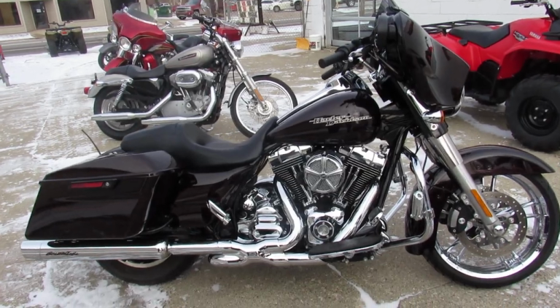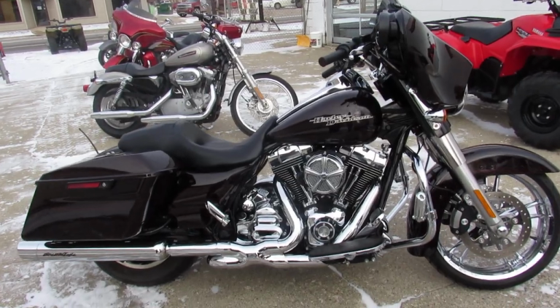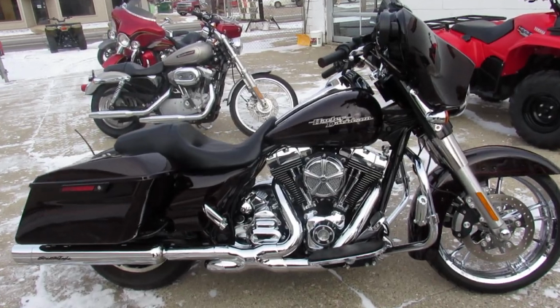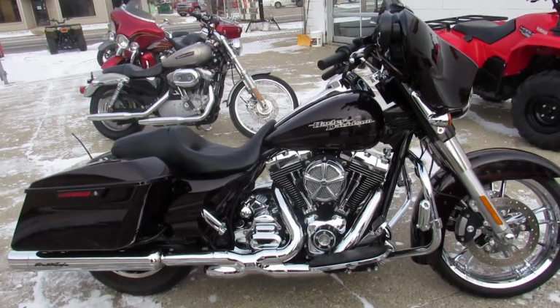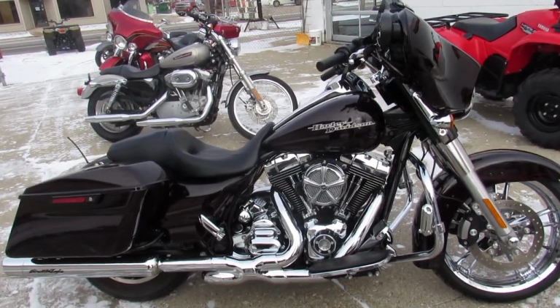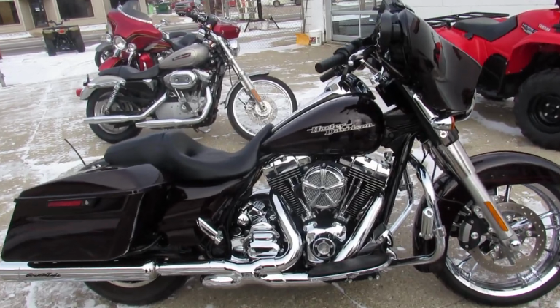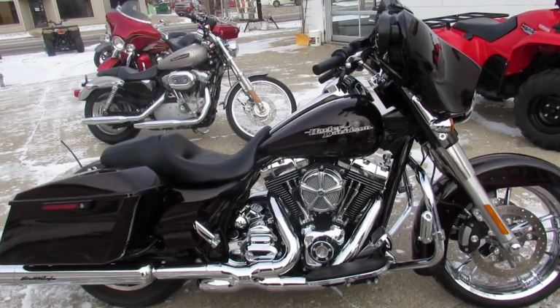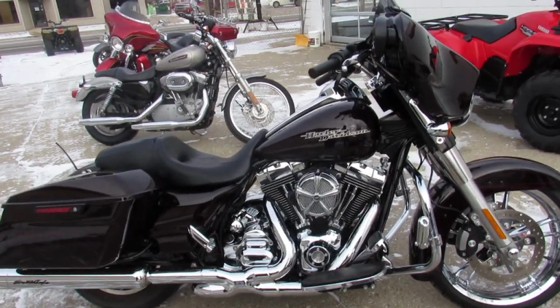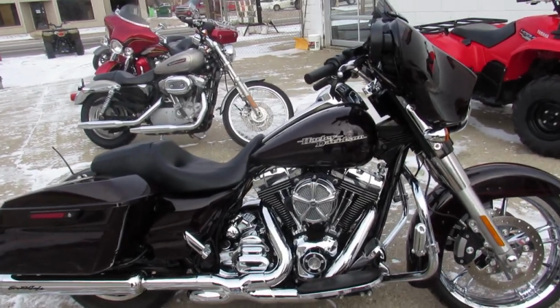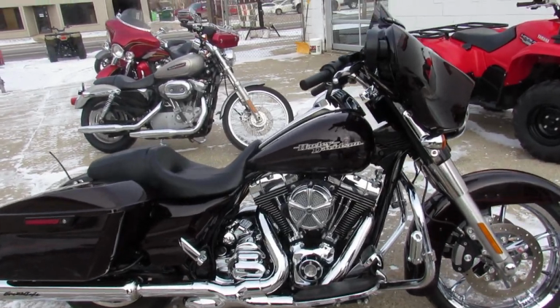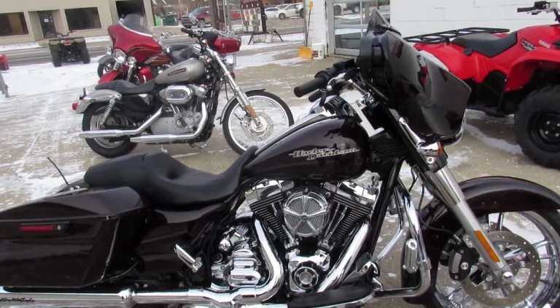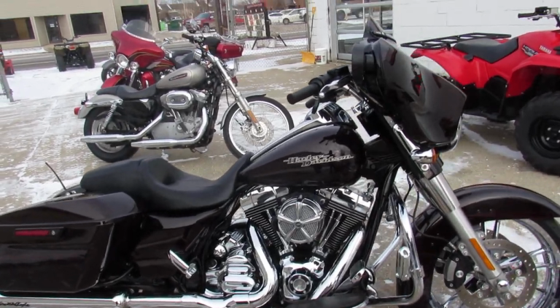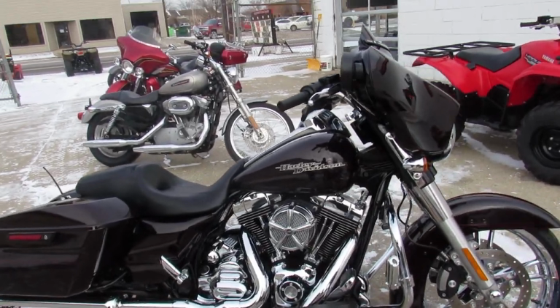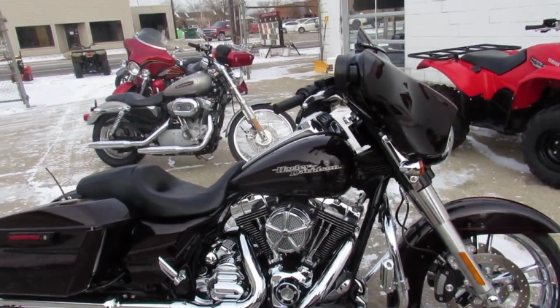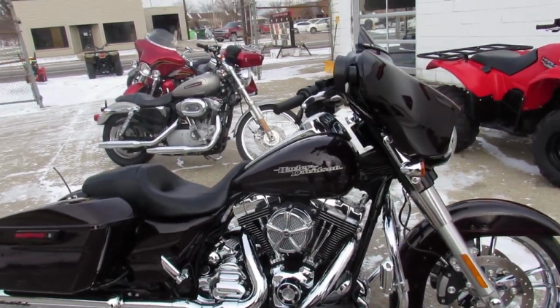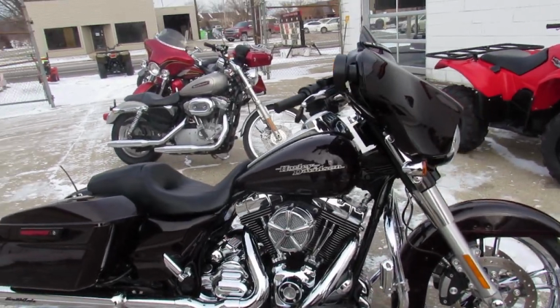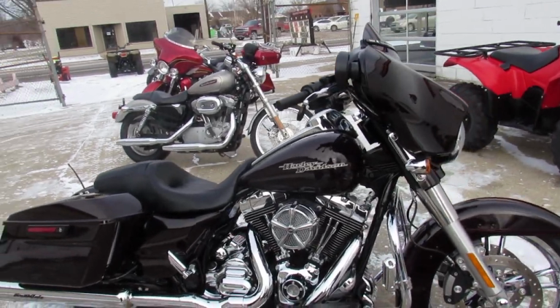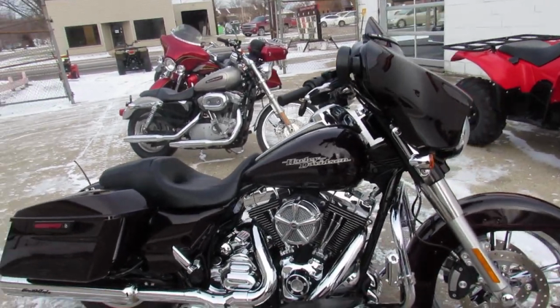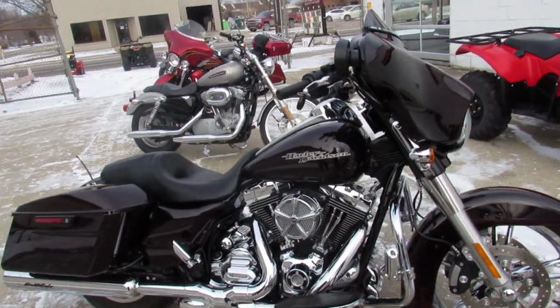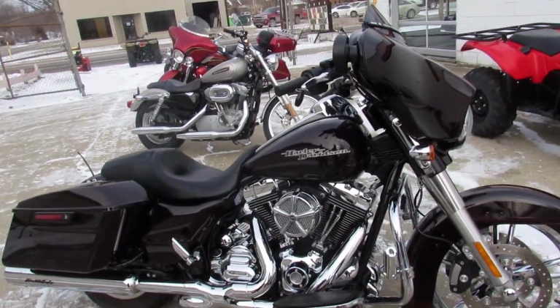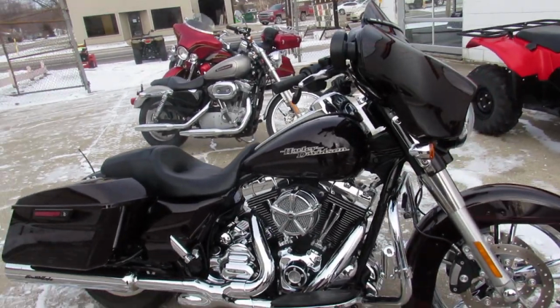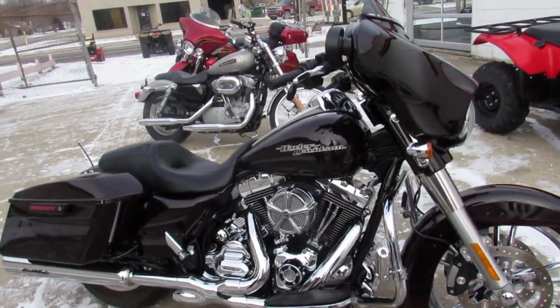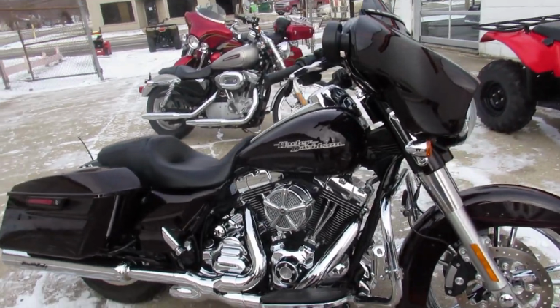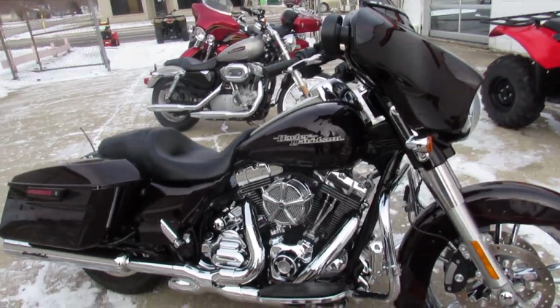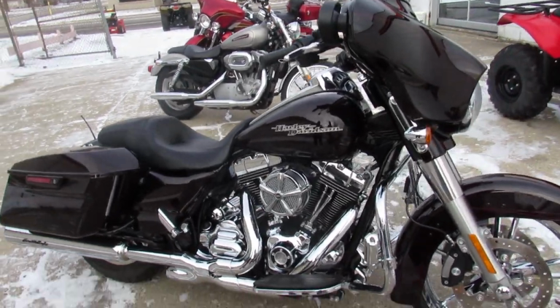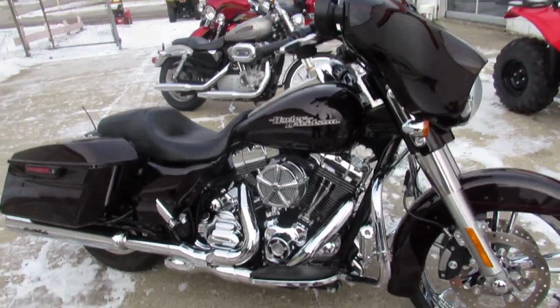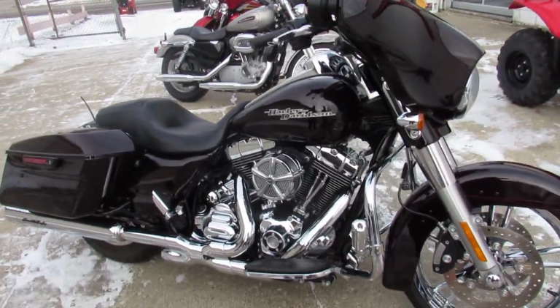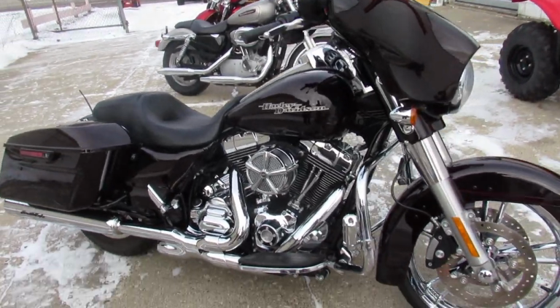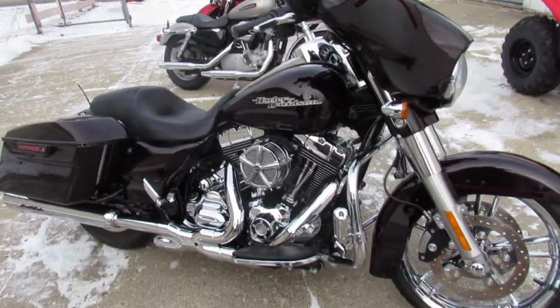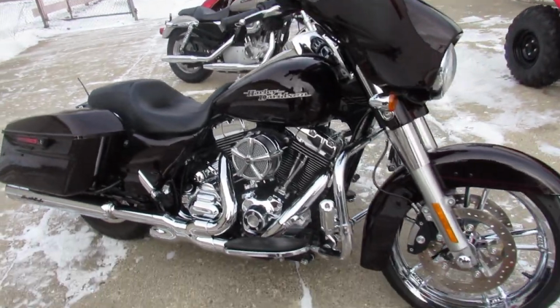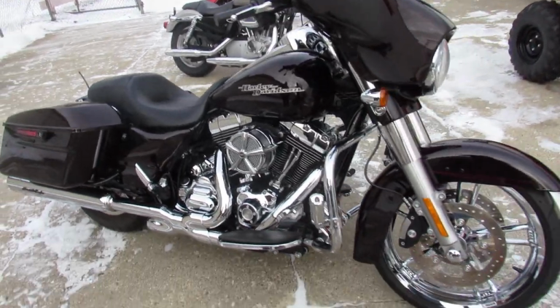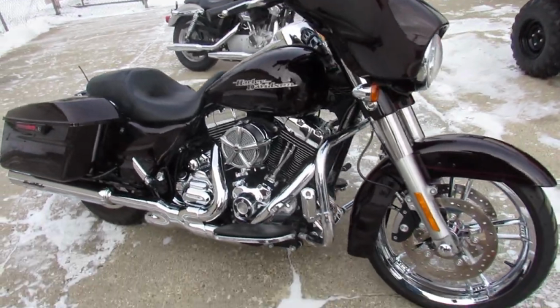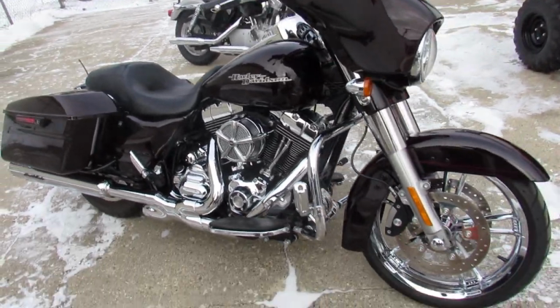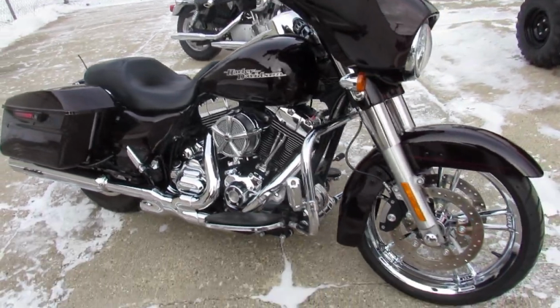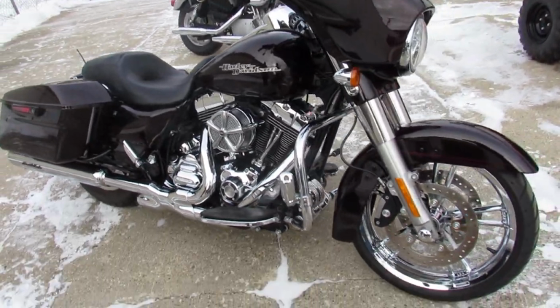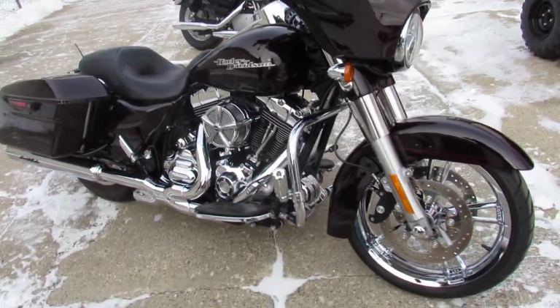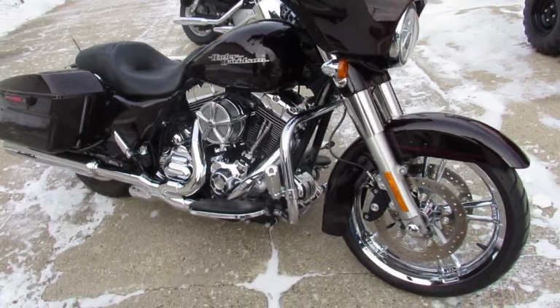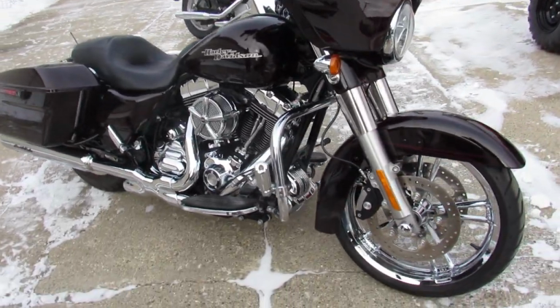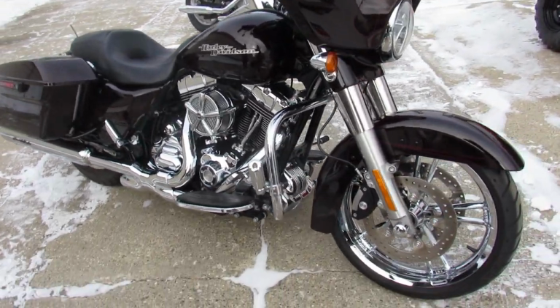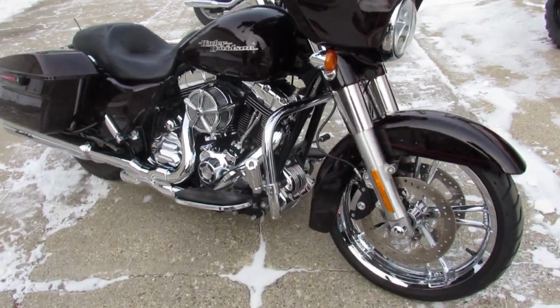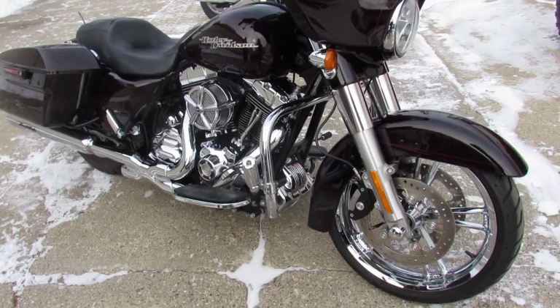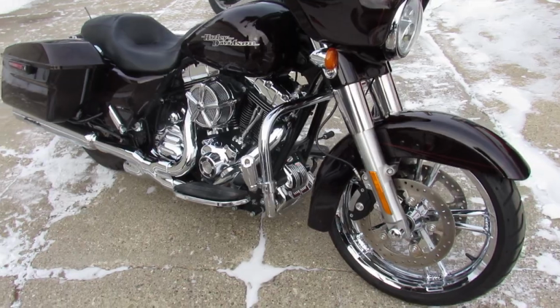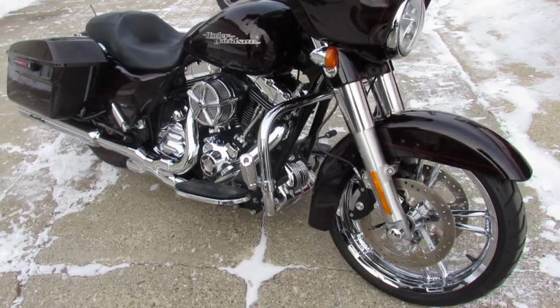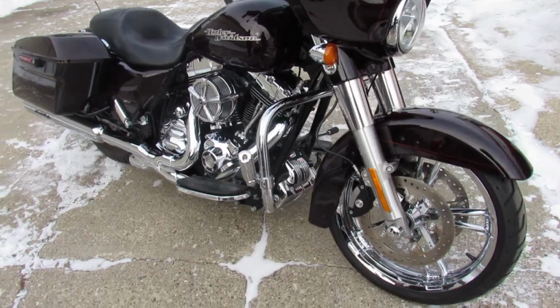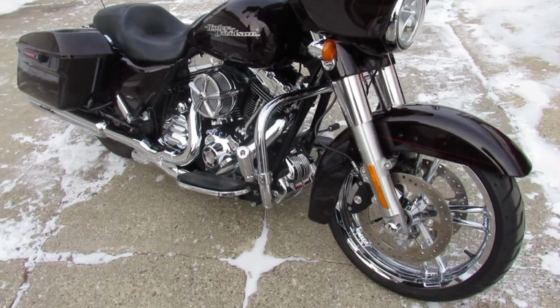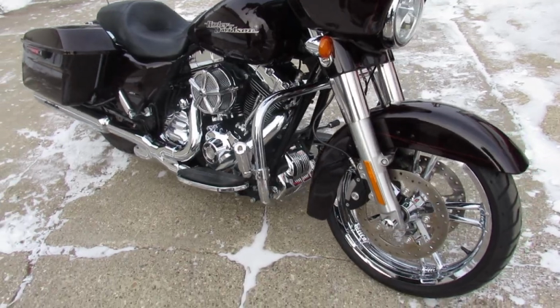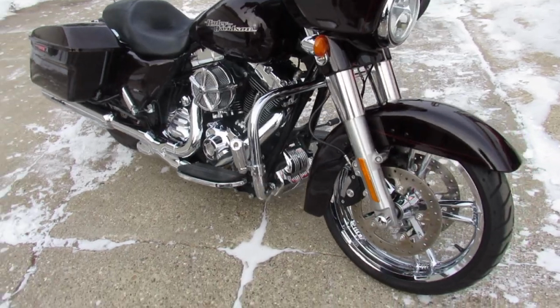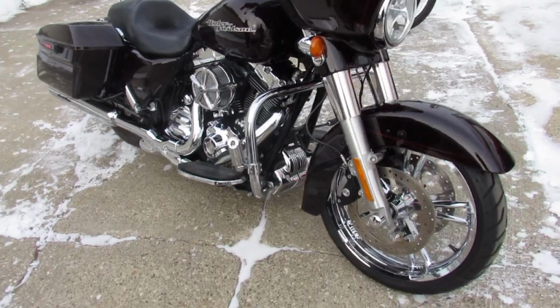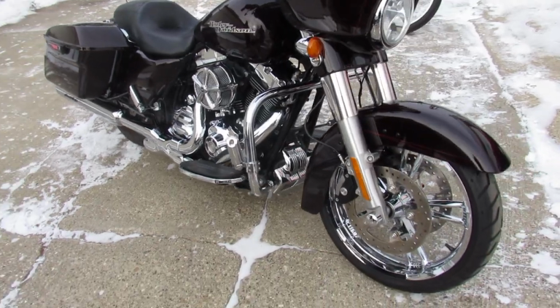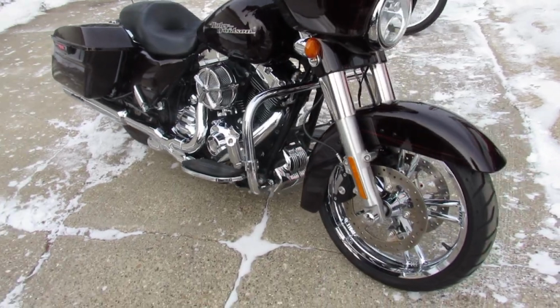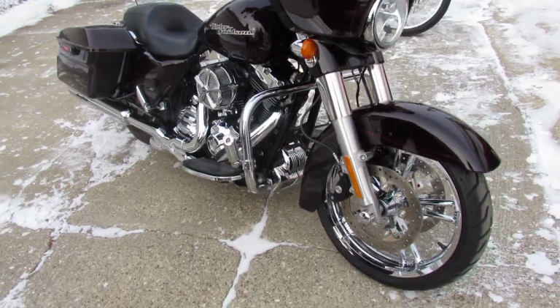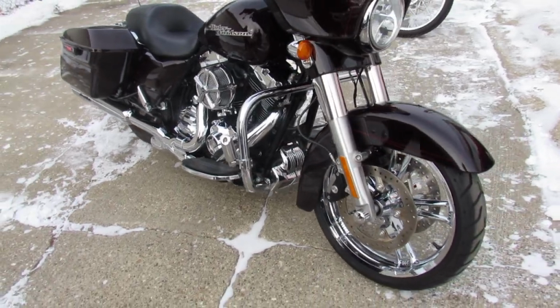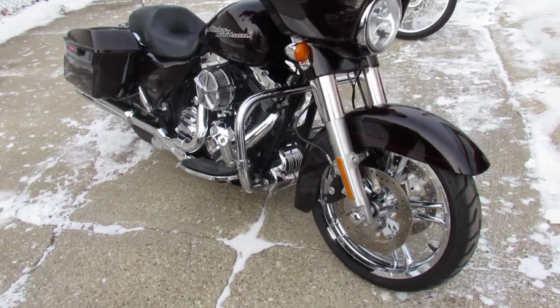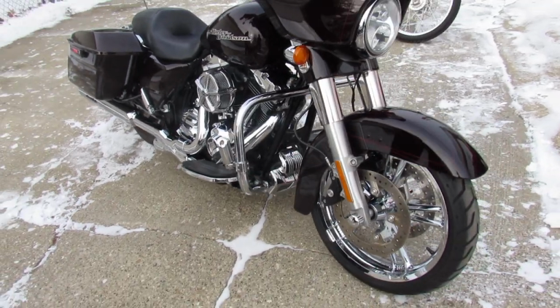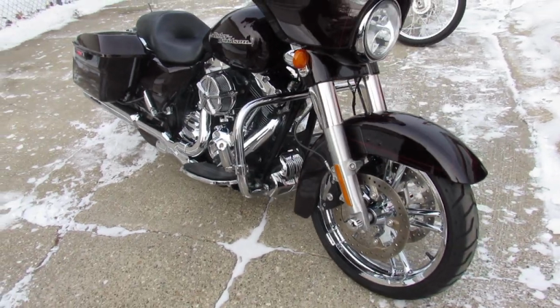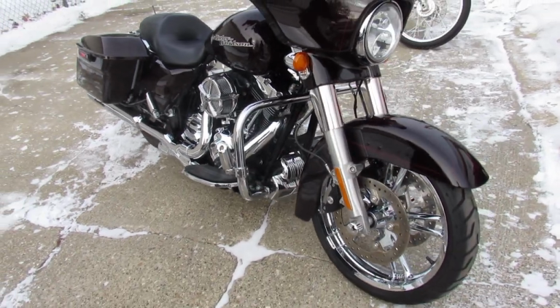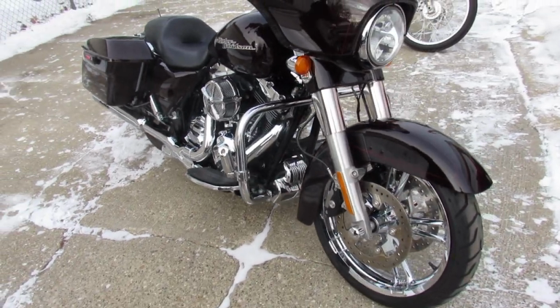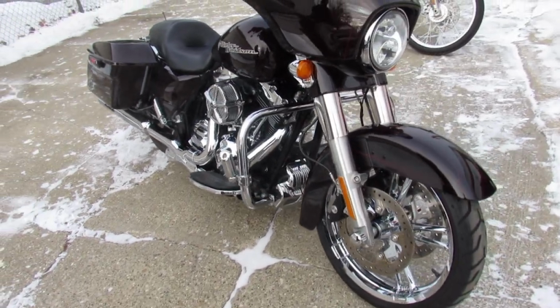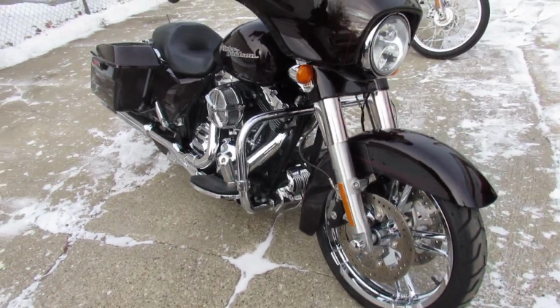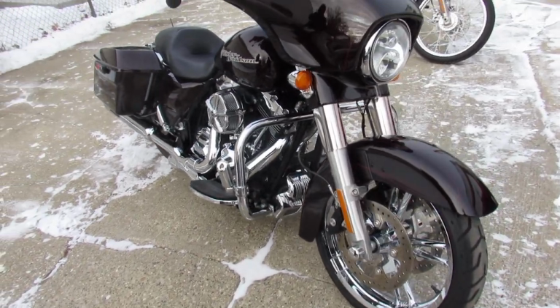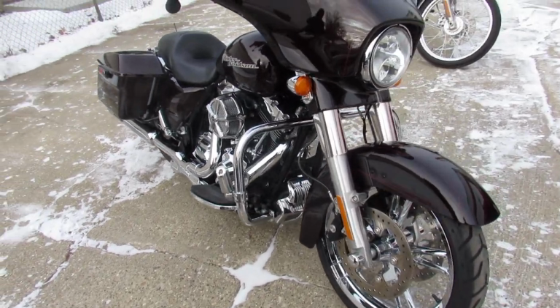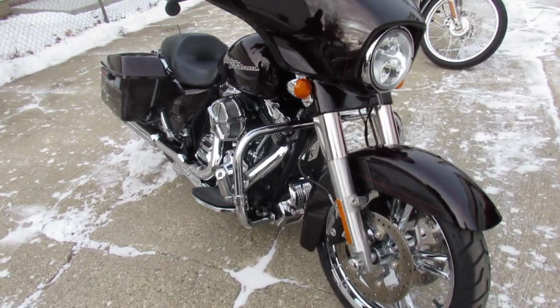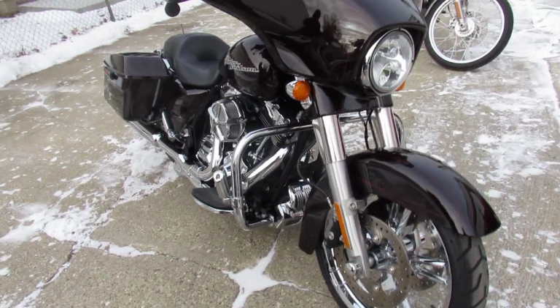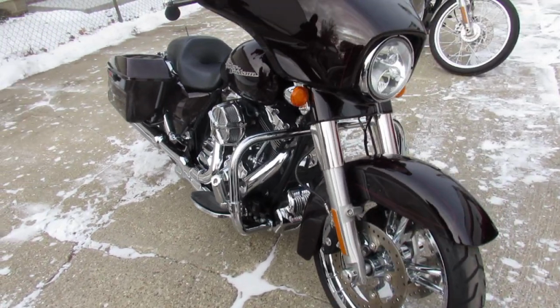Hey guys, ApprovalPowerSports.com here. We're going to do this video real slow — this is a great-looking bike and I don't want to miss anything.